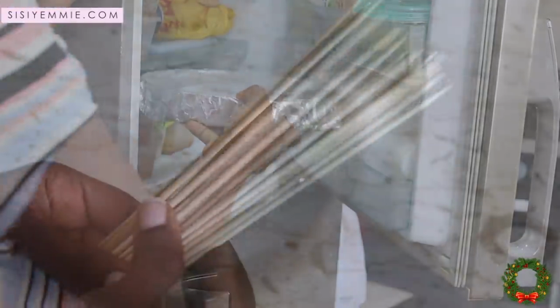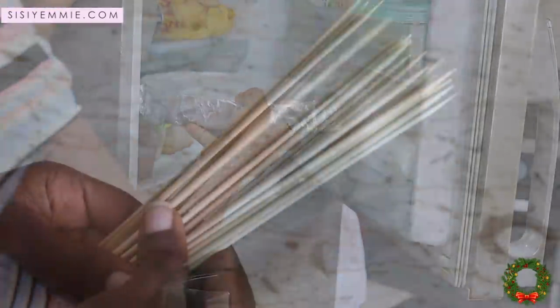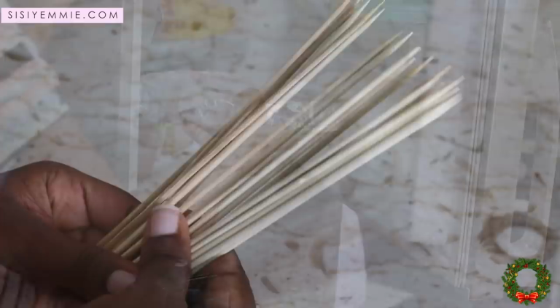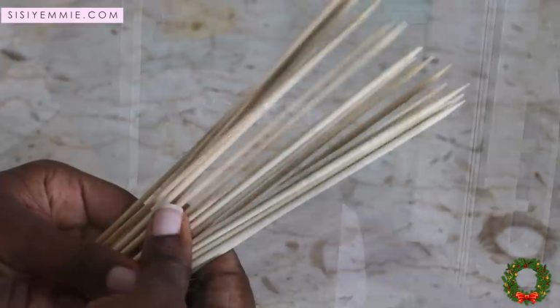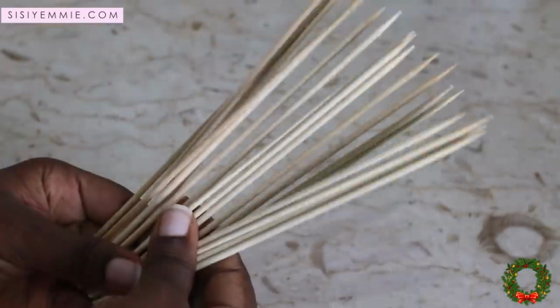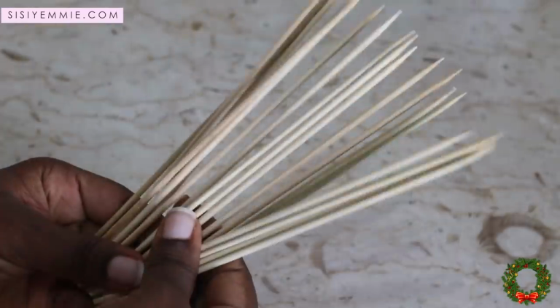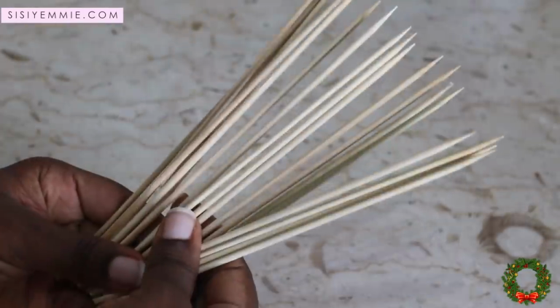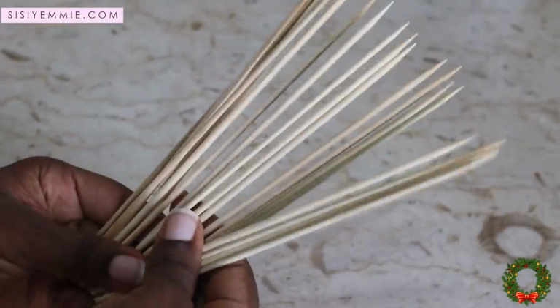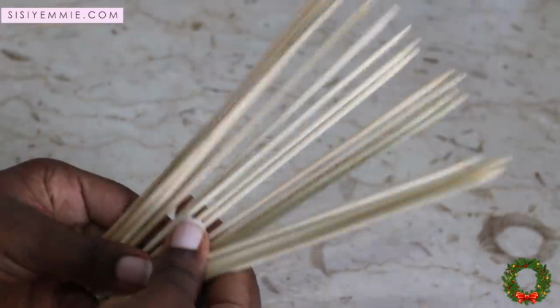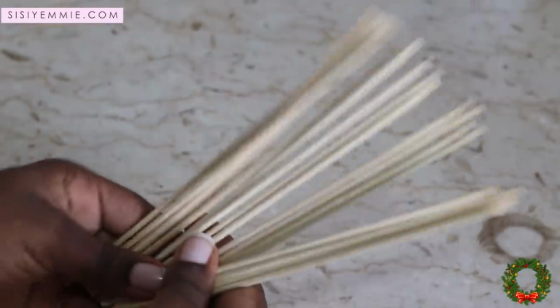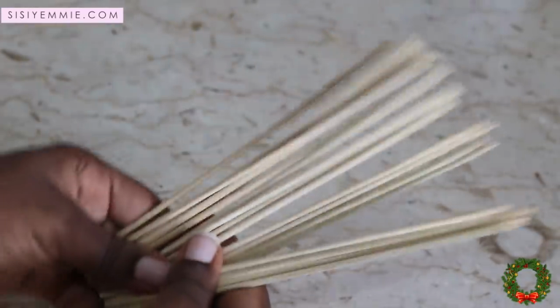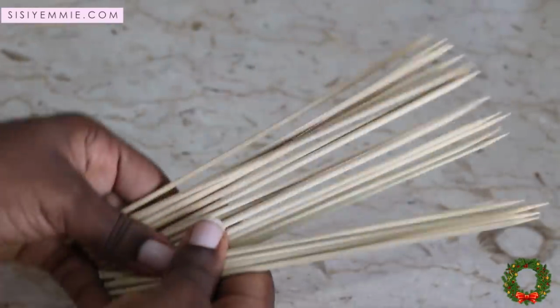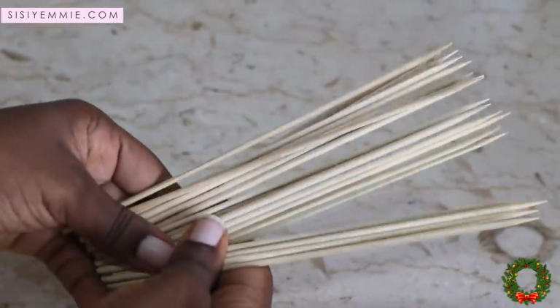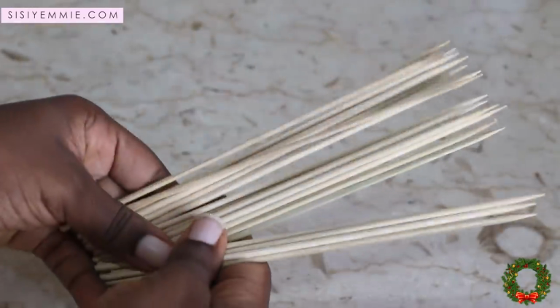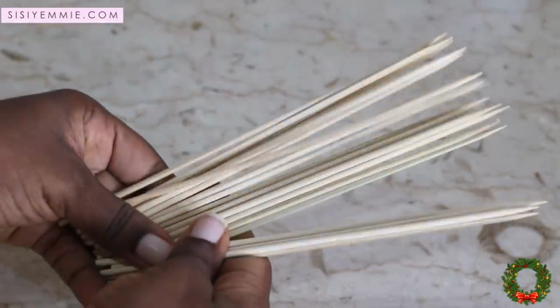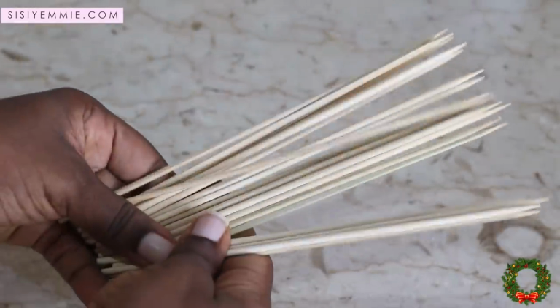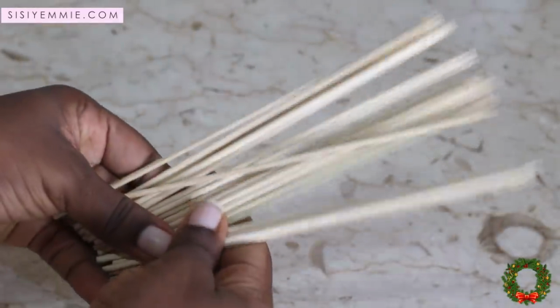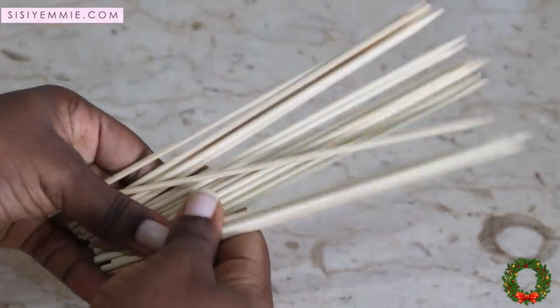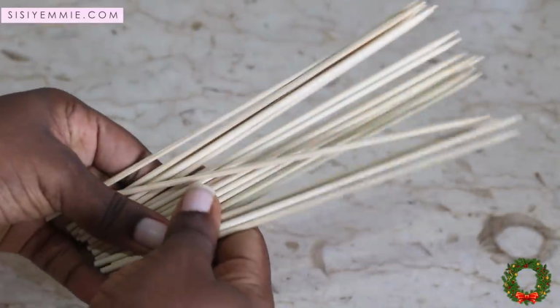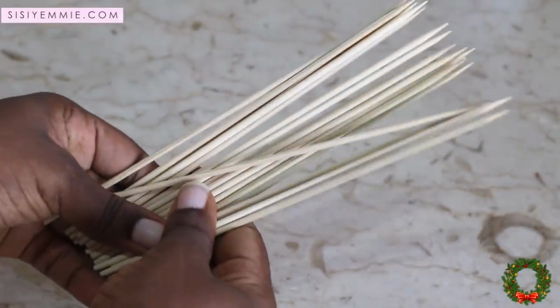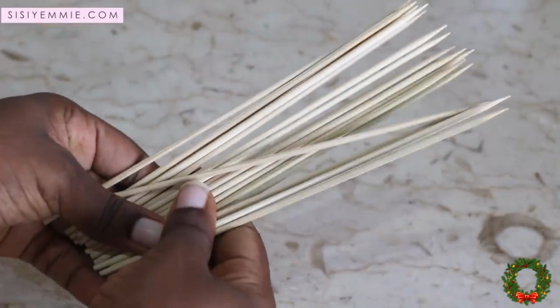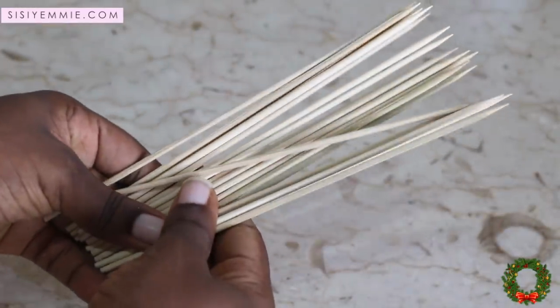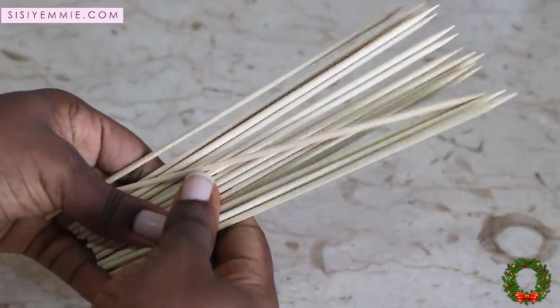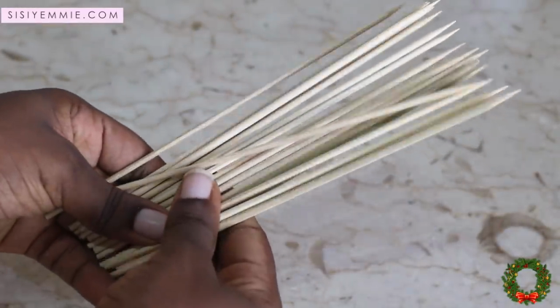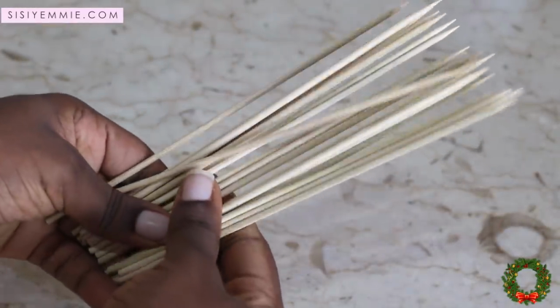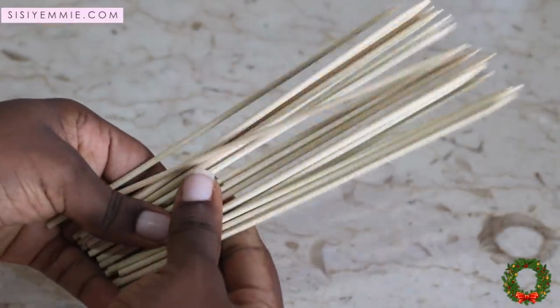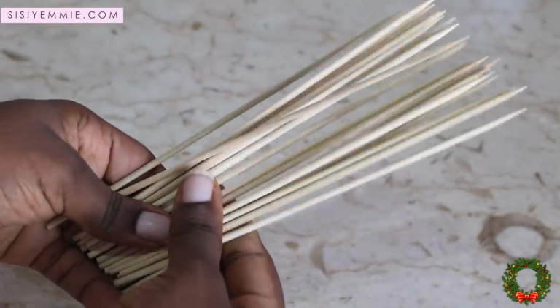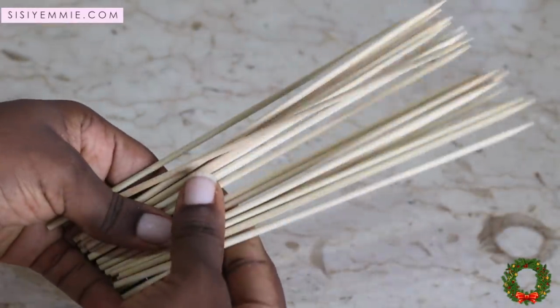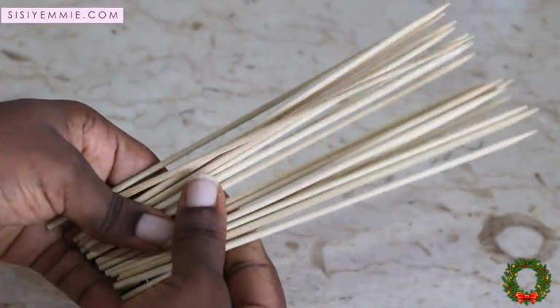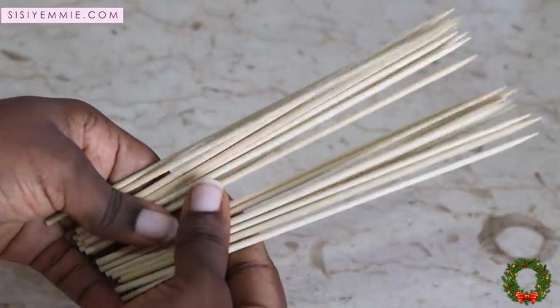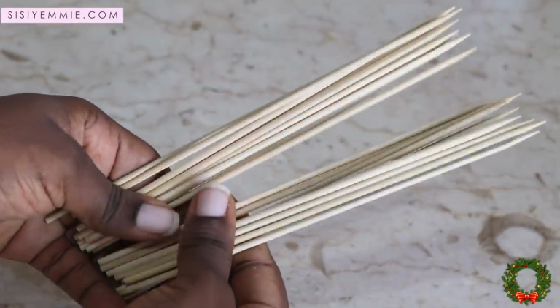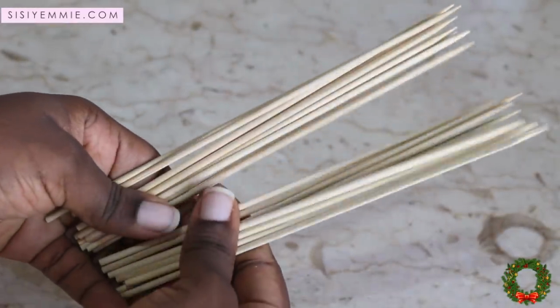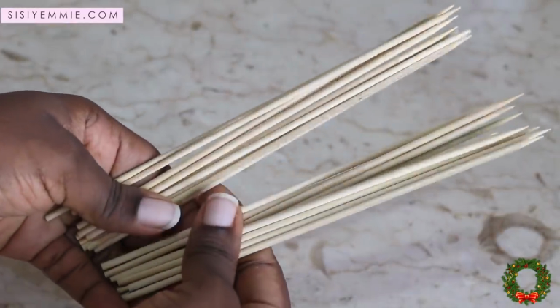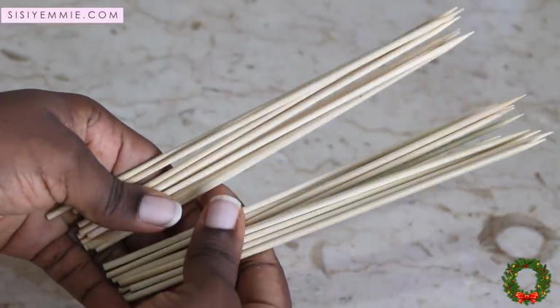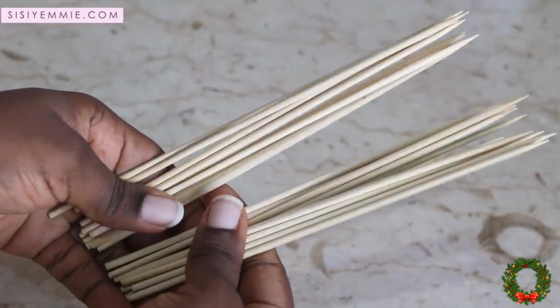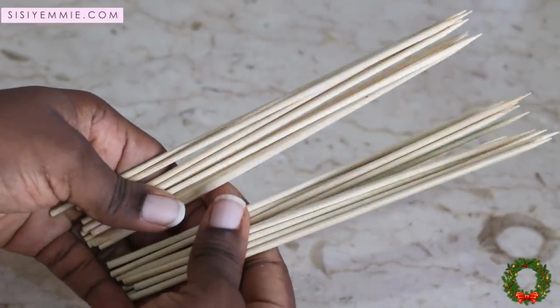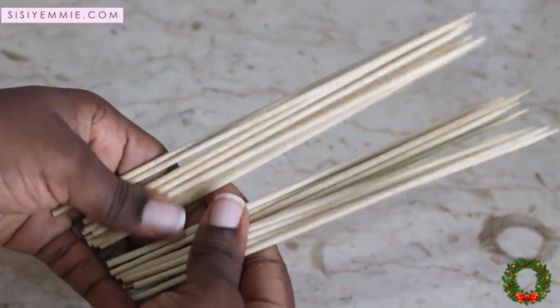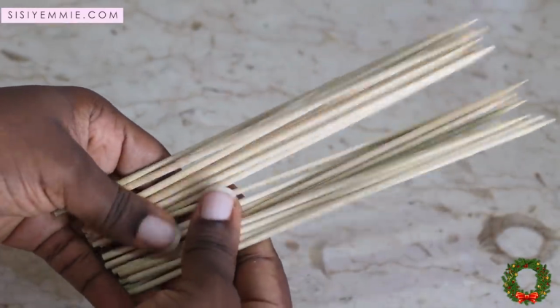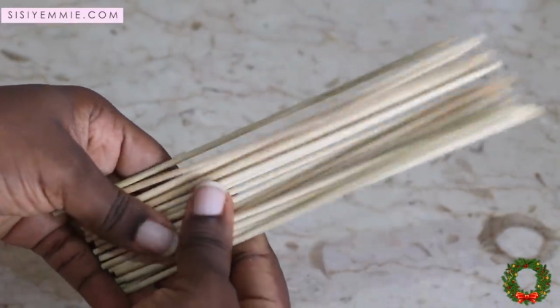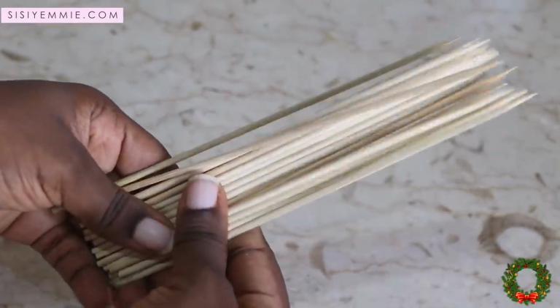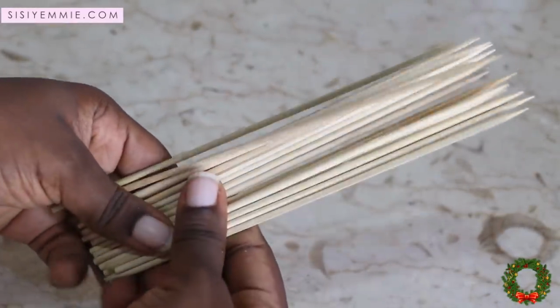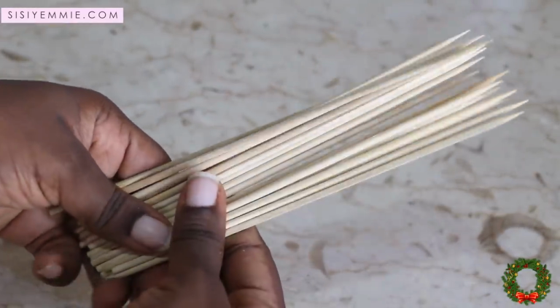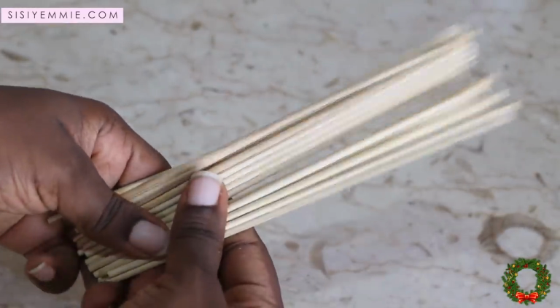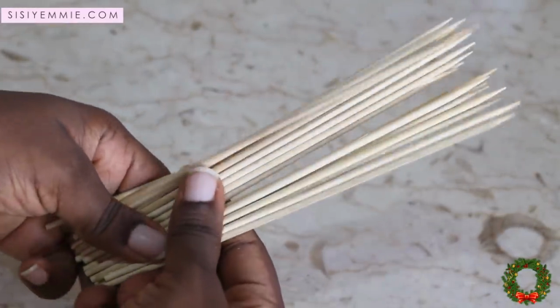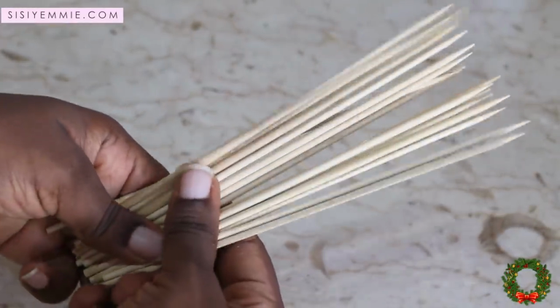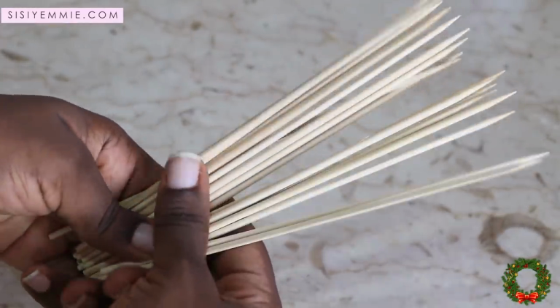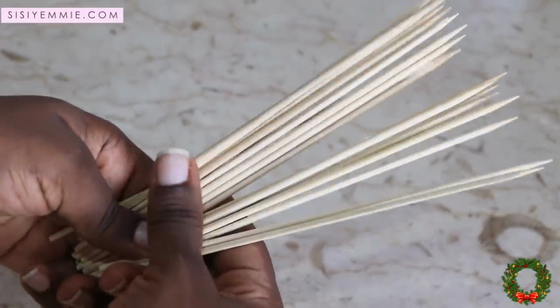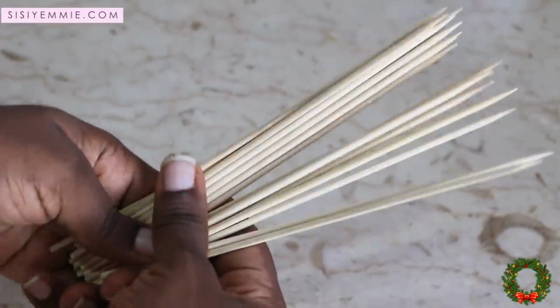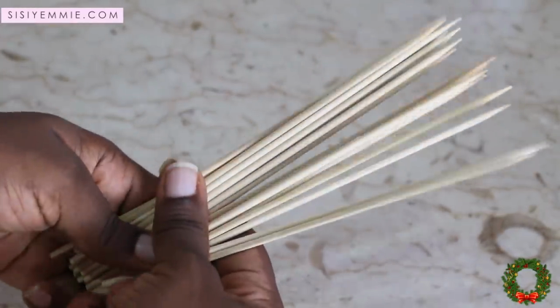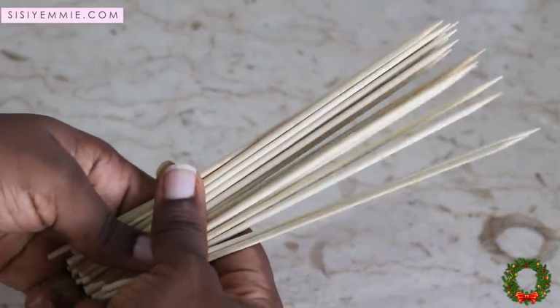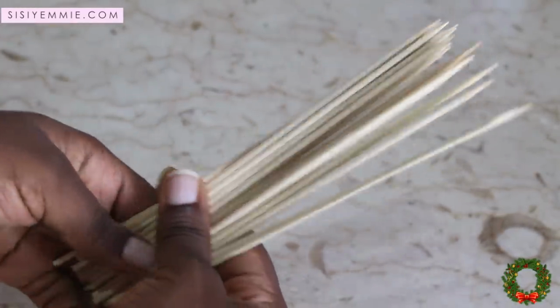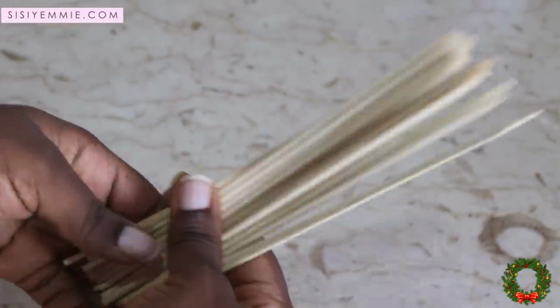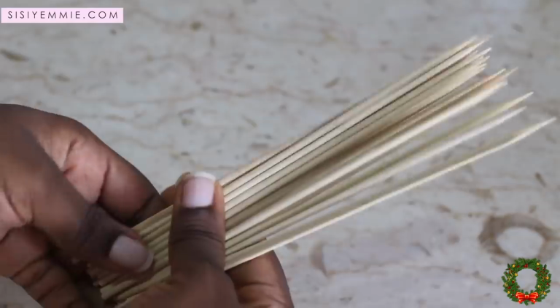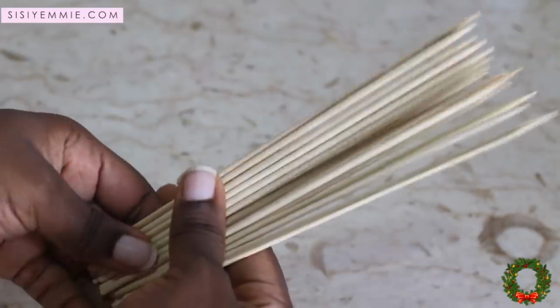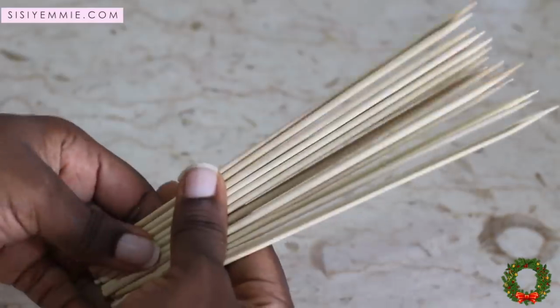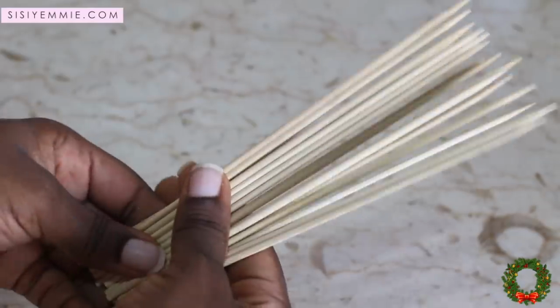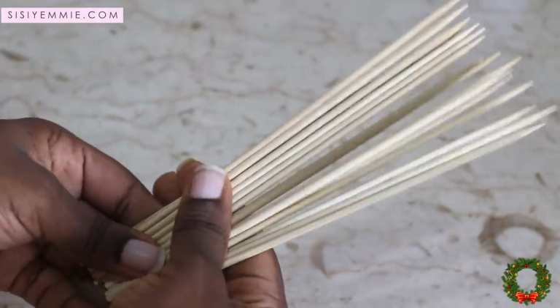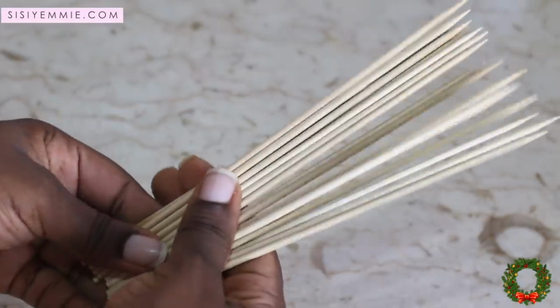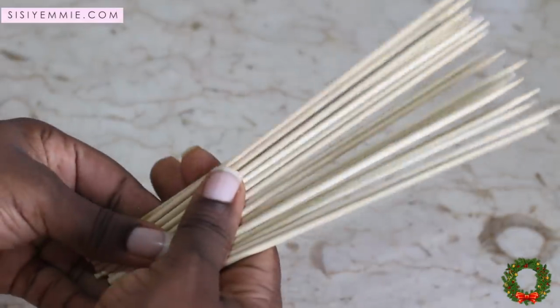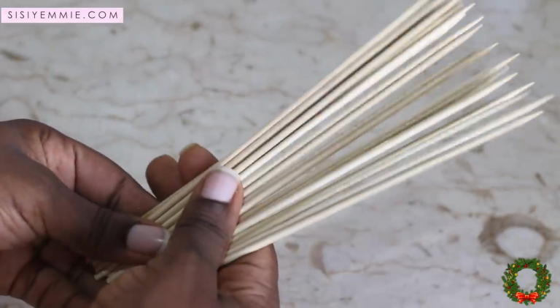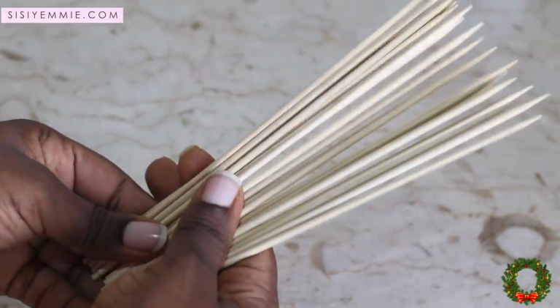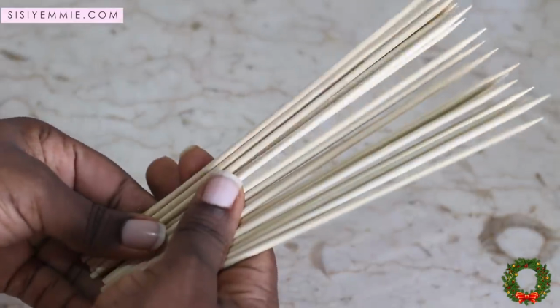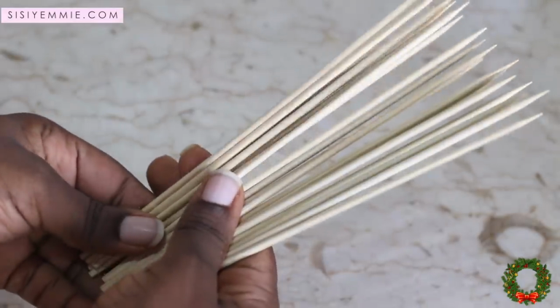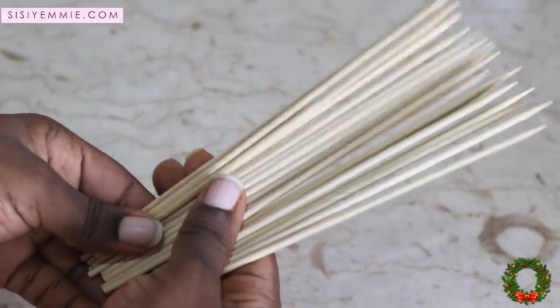I'm going to be using these wooden skewers. What I'll do is soak them in water before using them.